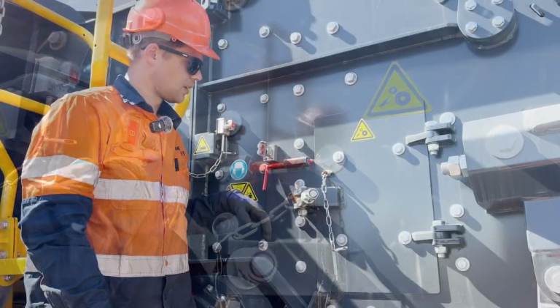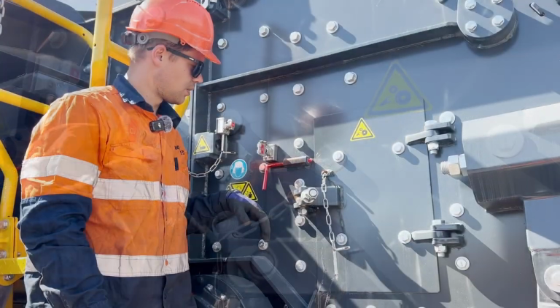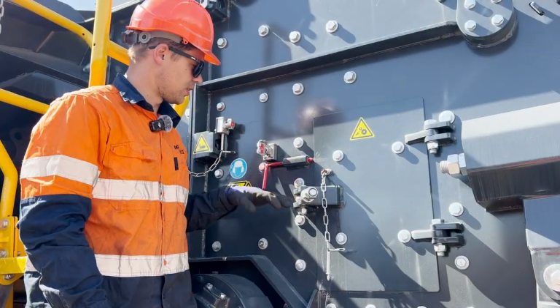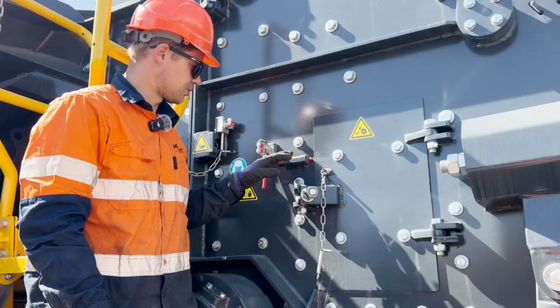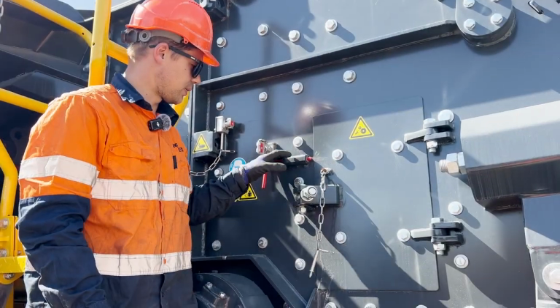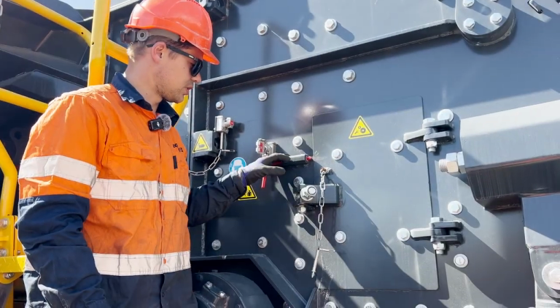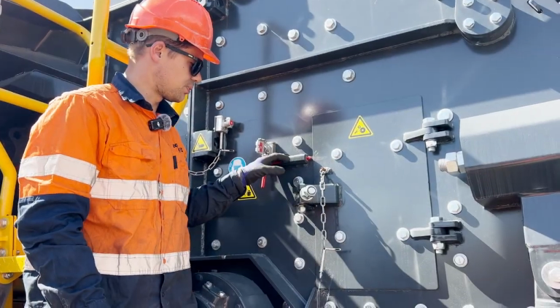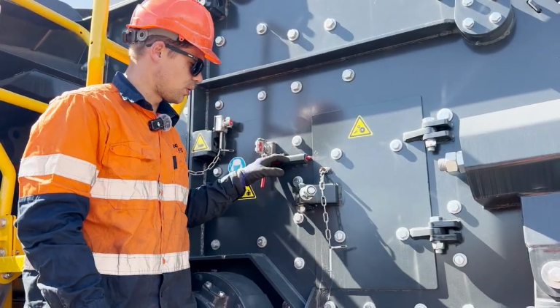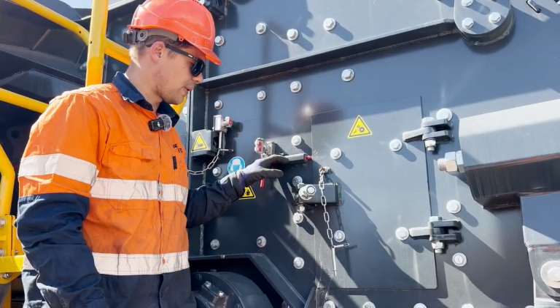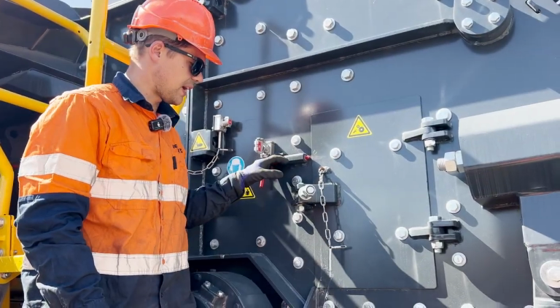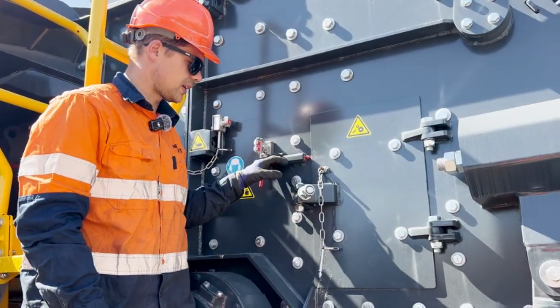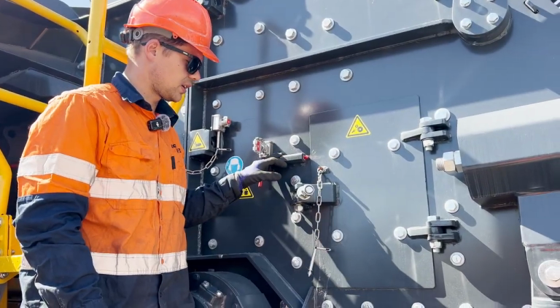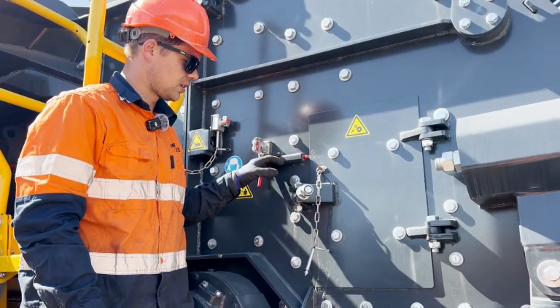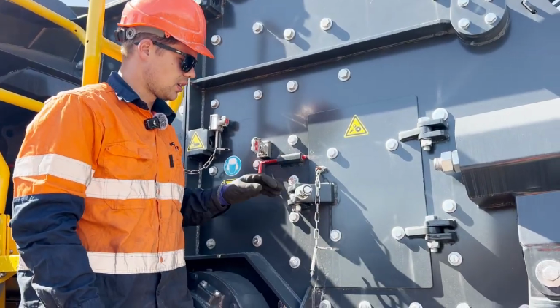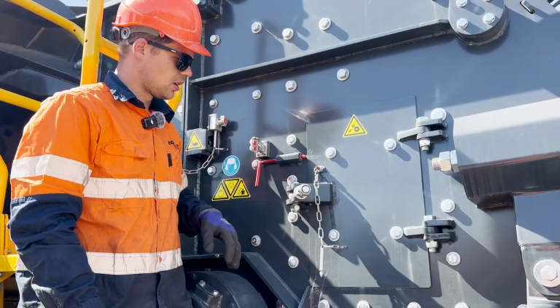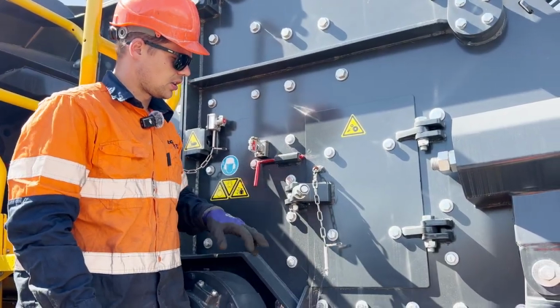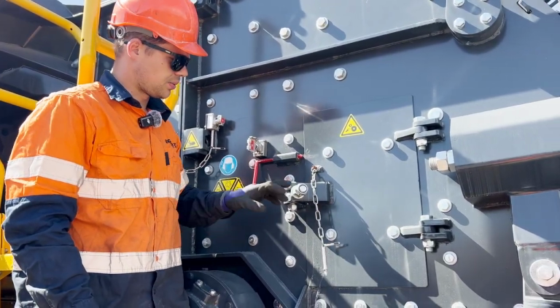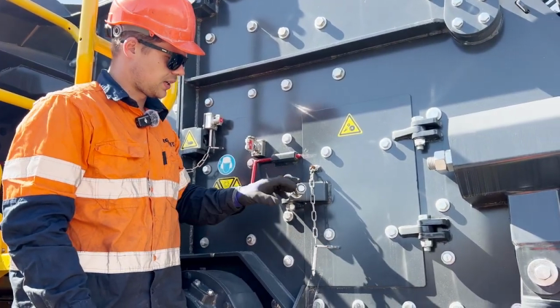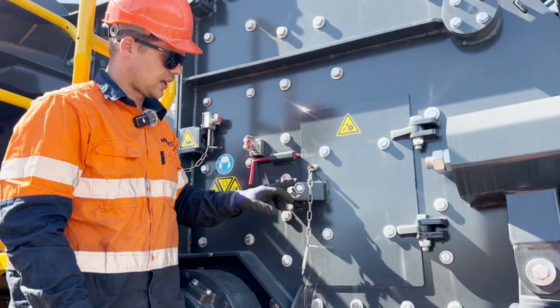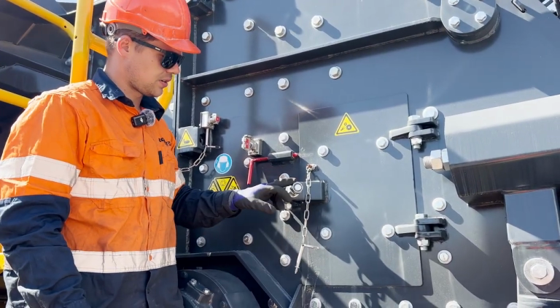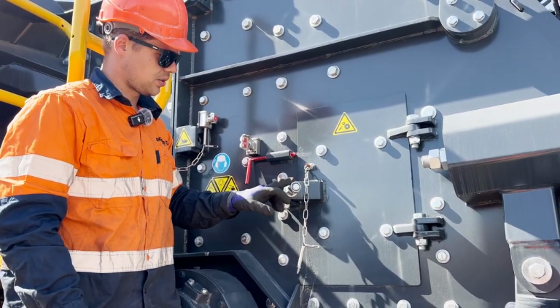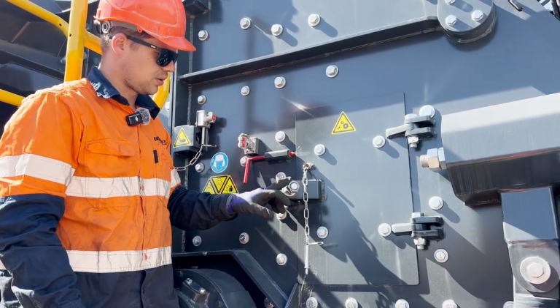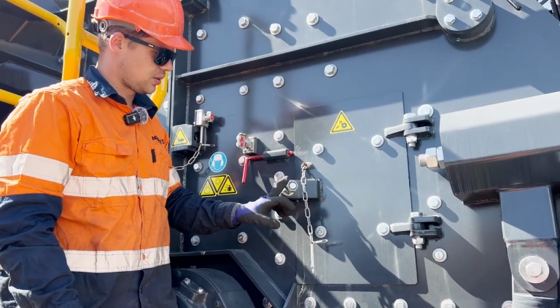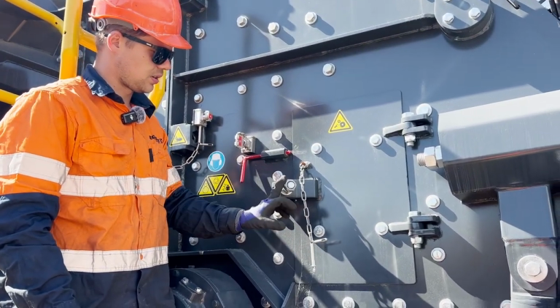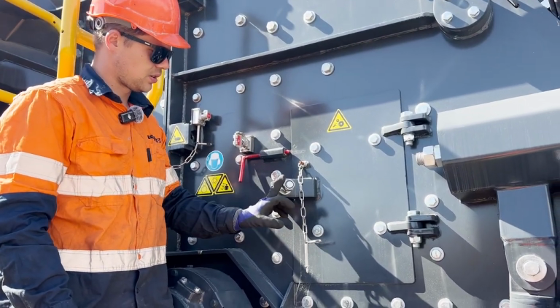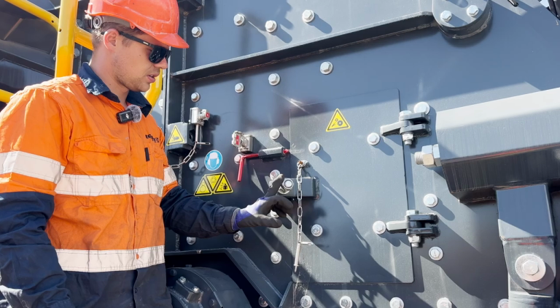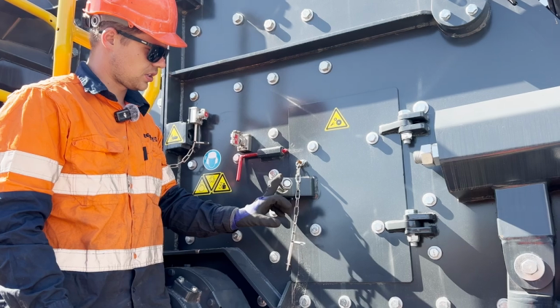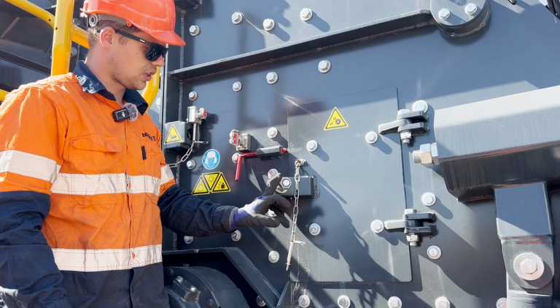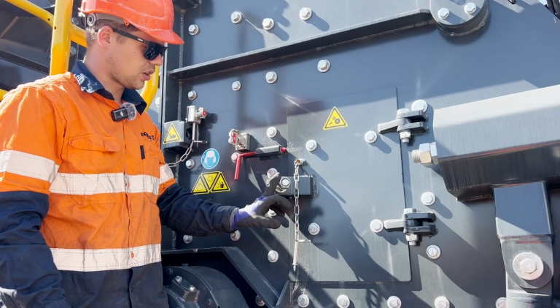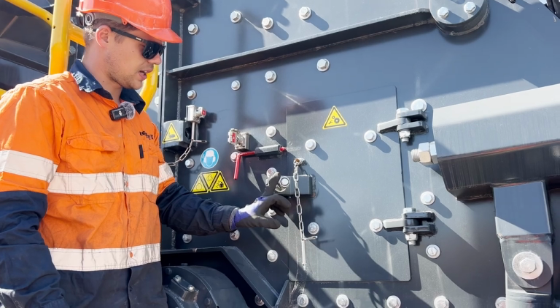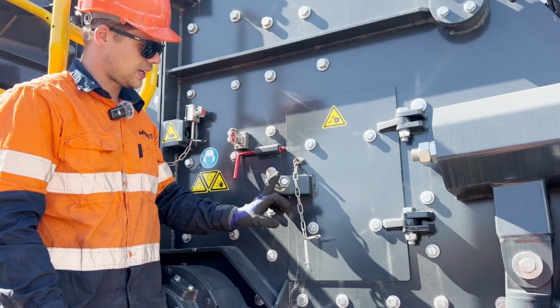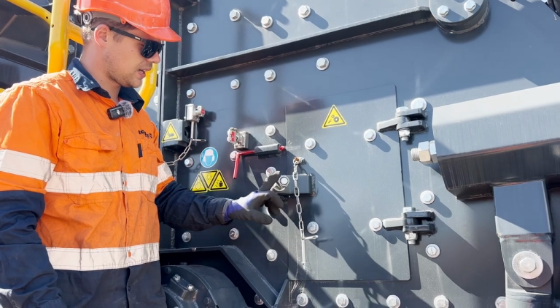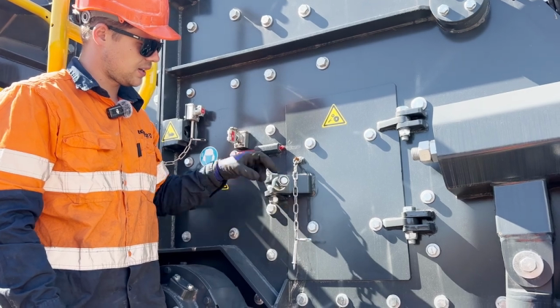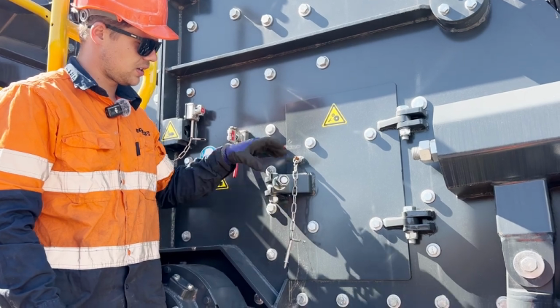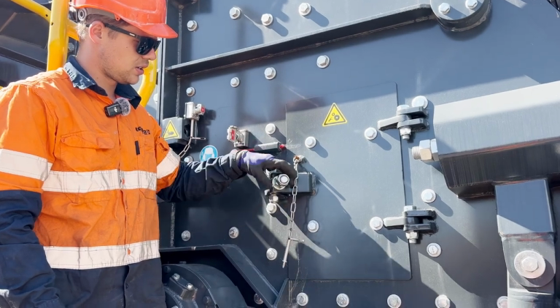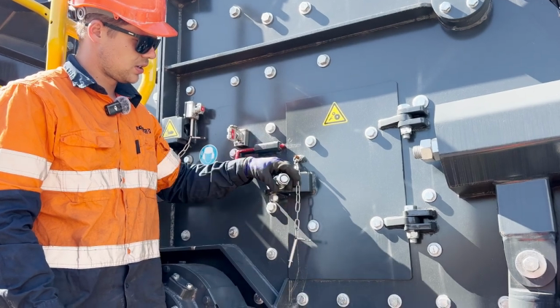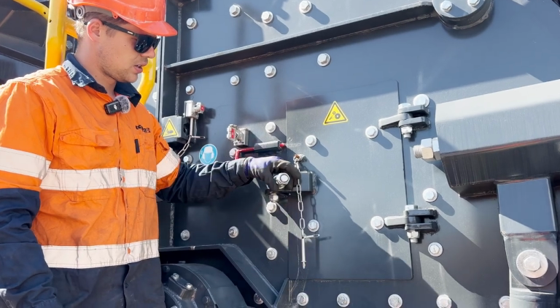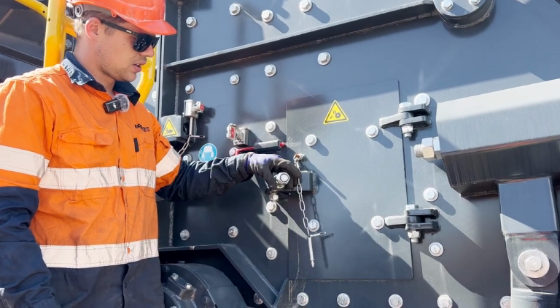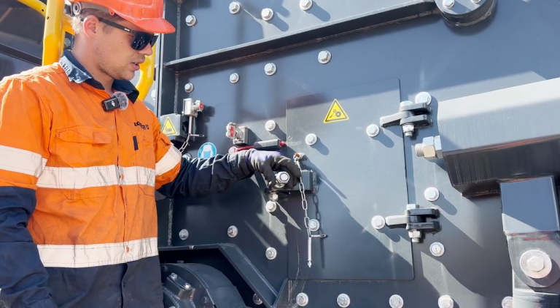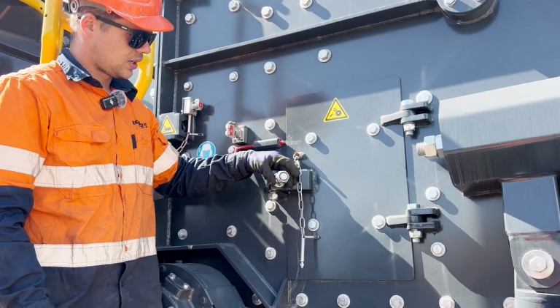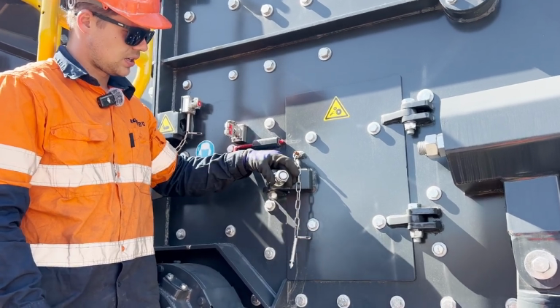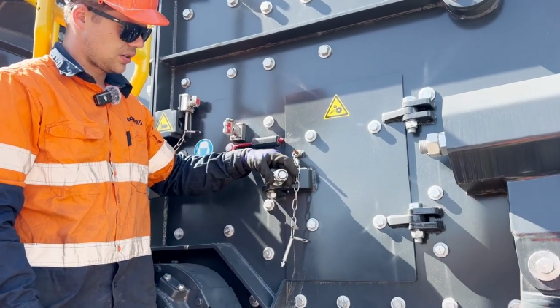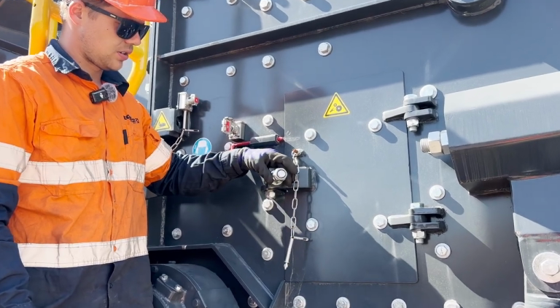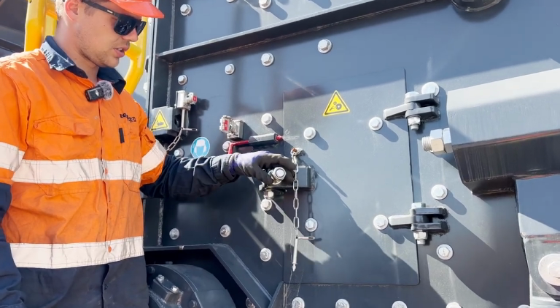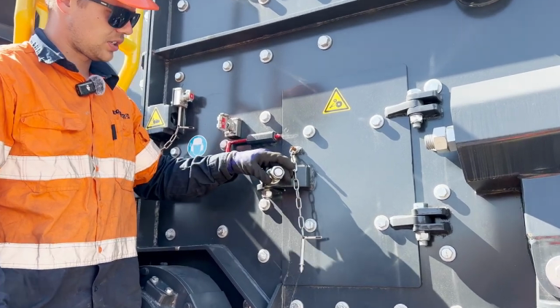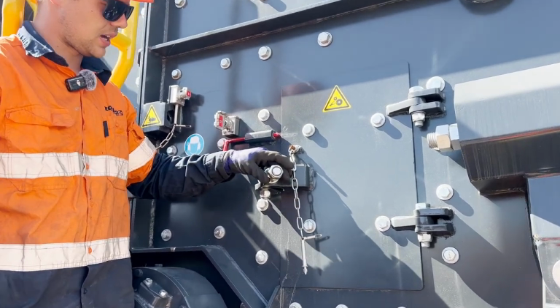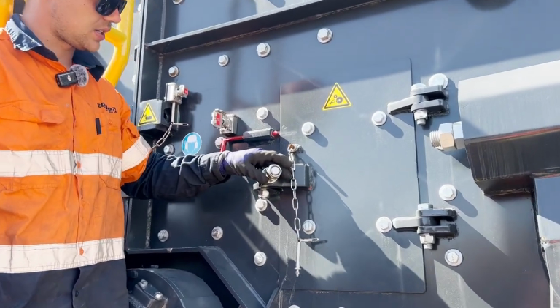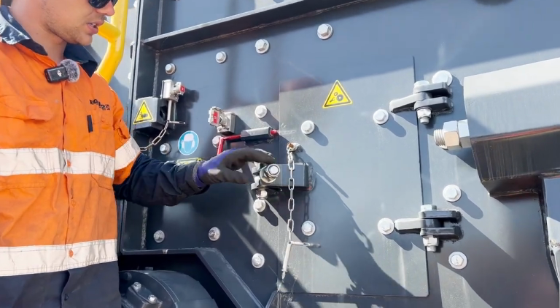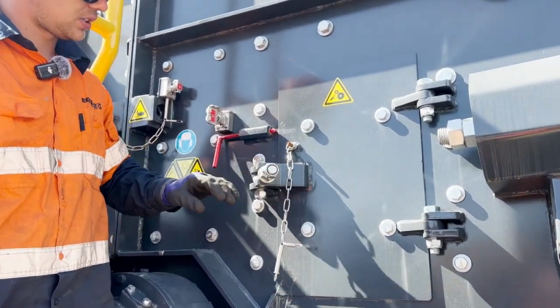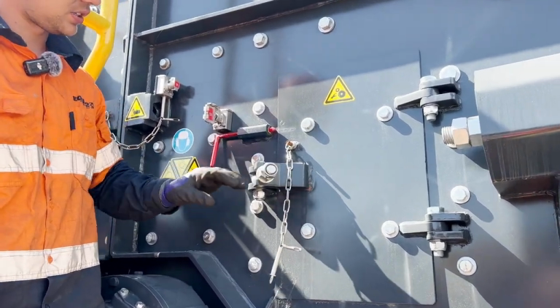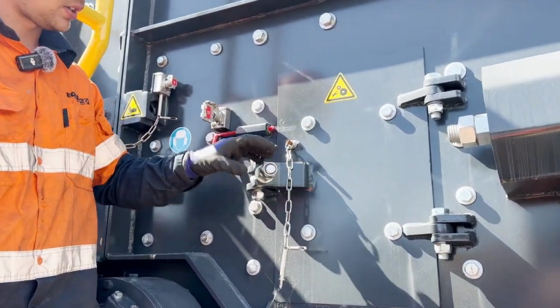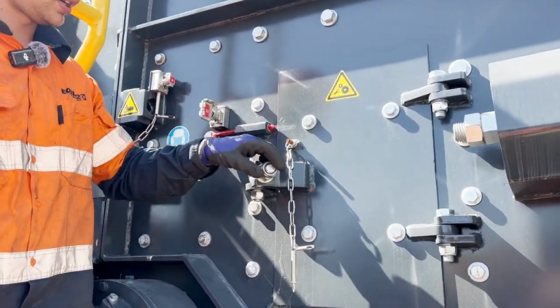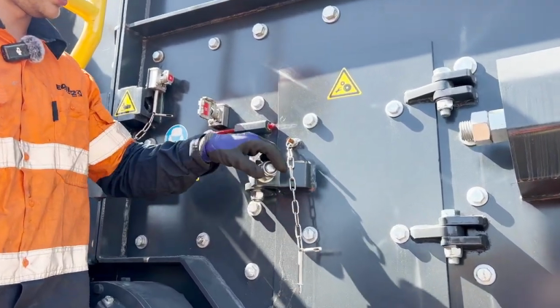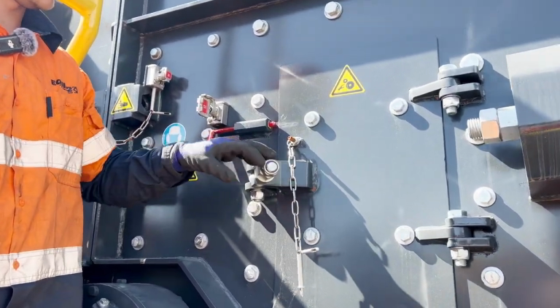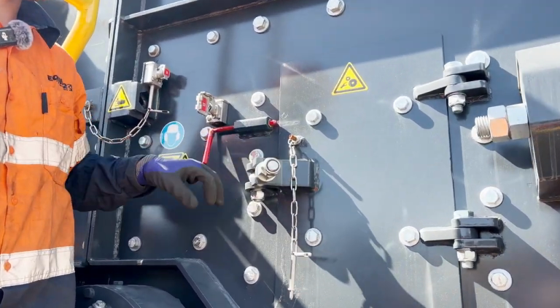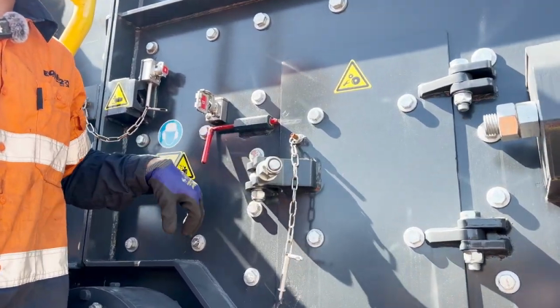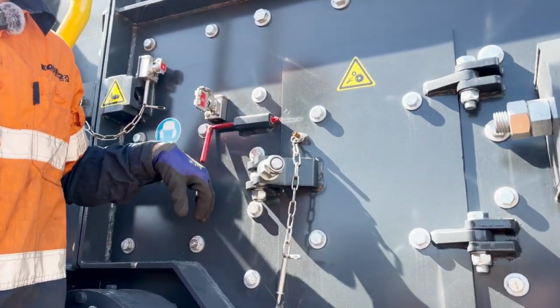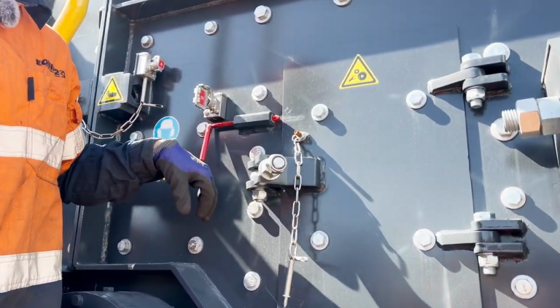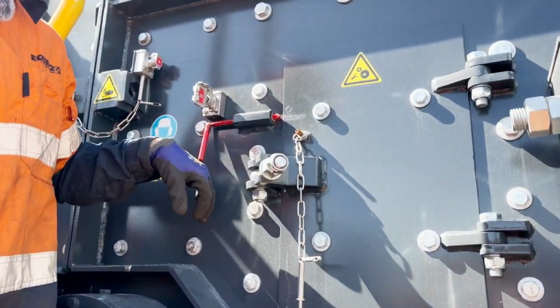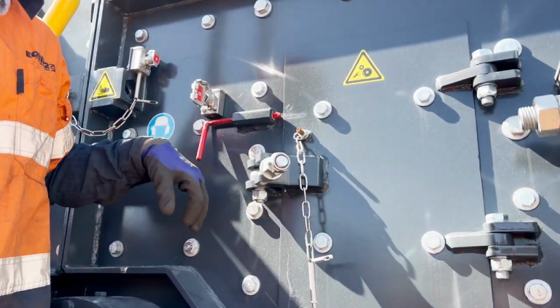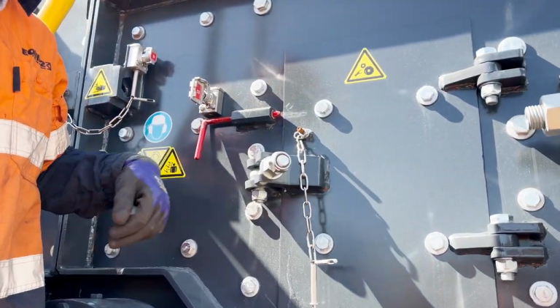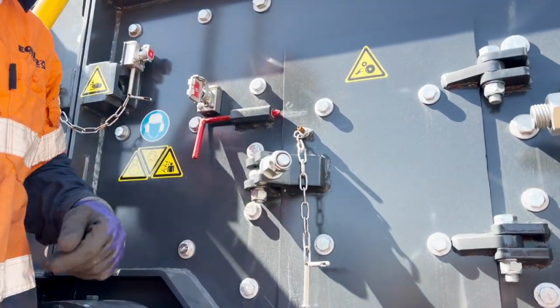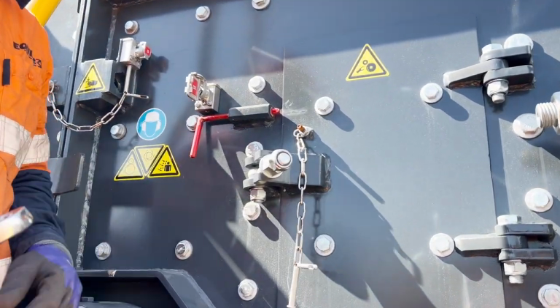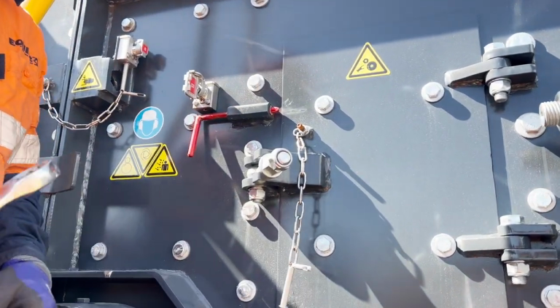Once the pin is pulled back, we can undo this lock nut here and undo this nut and then open the door.